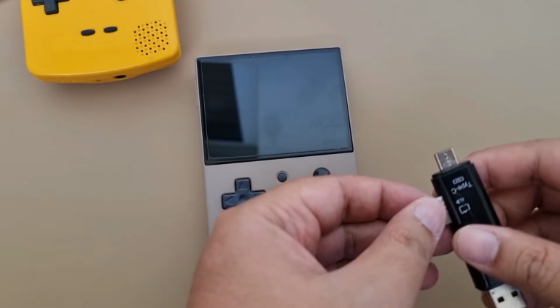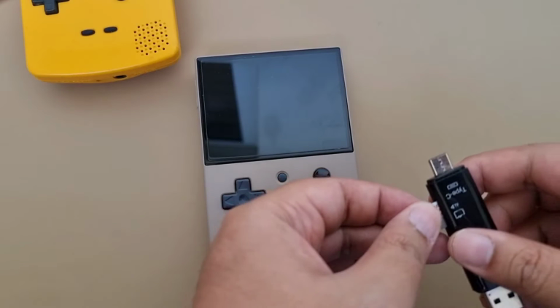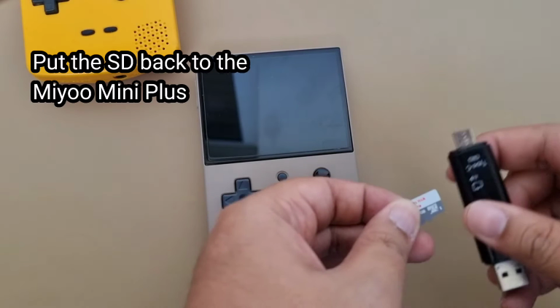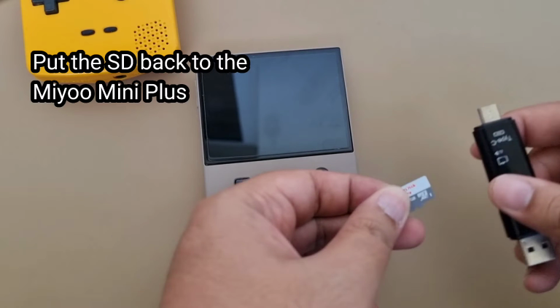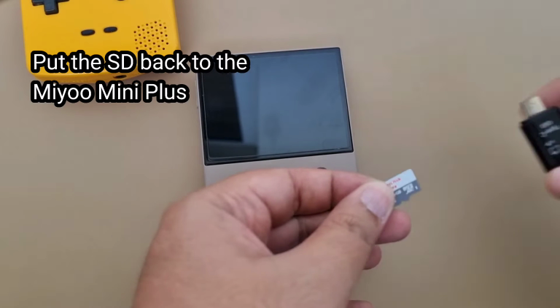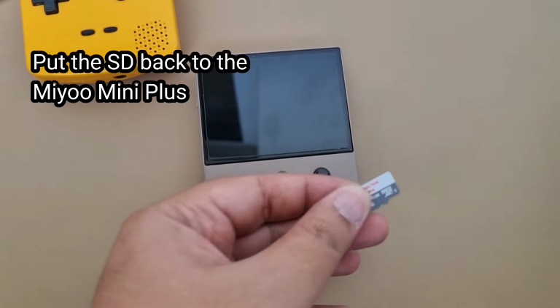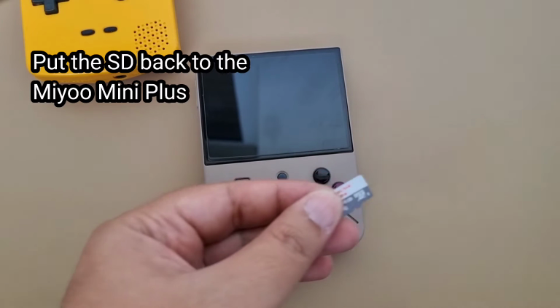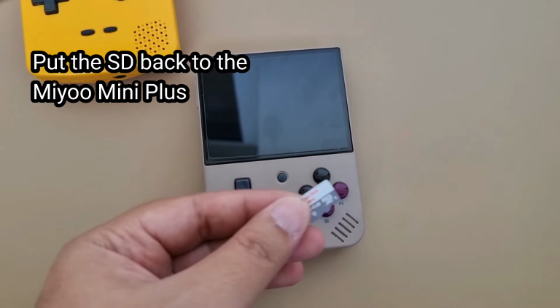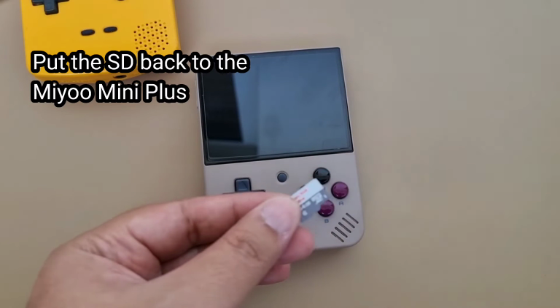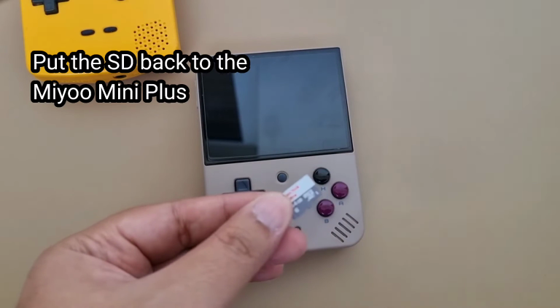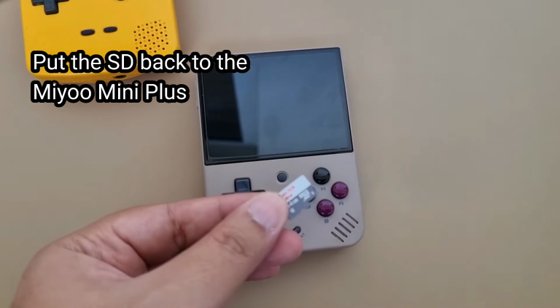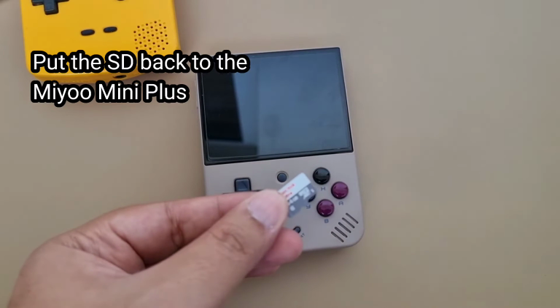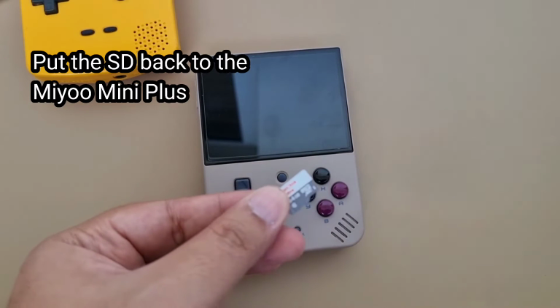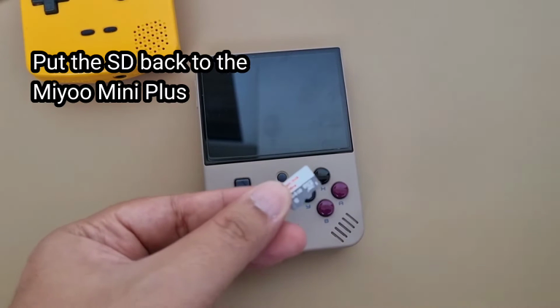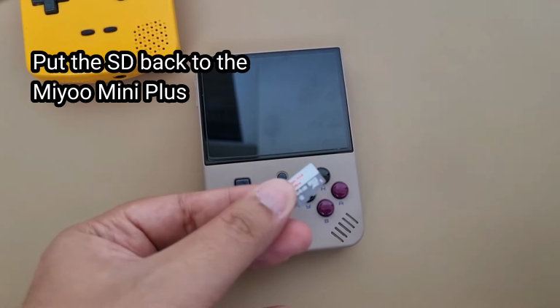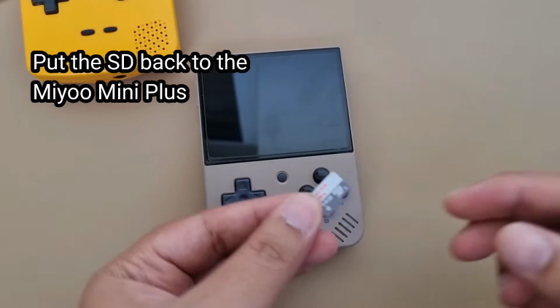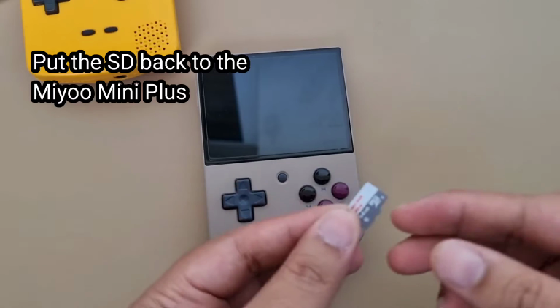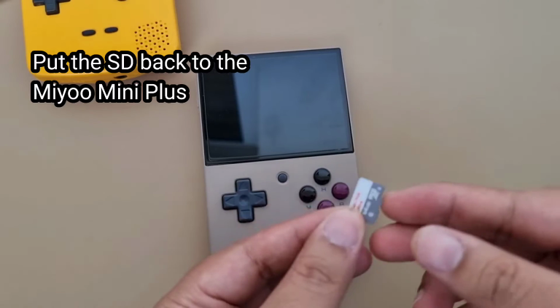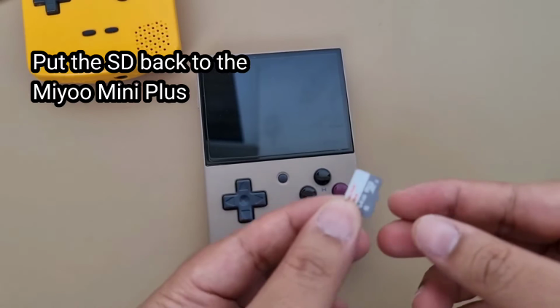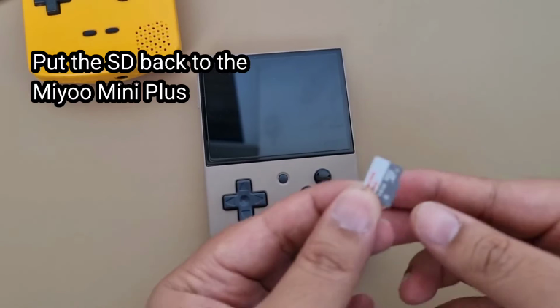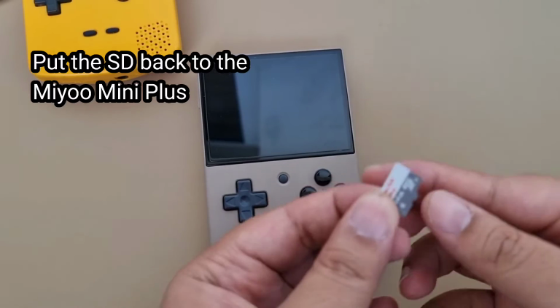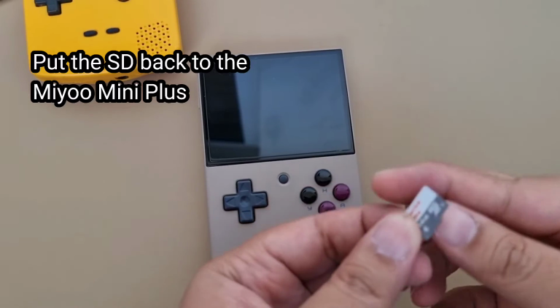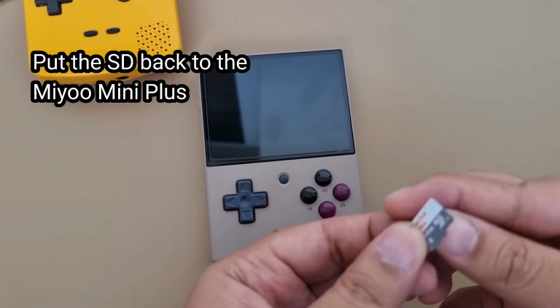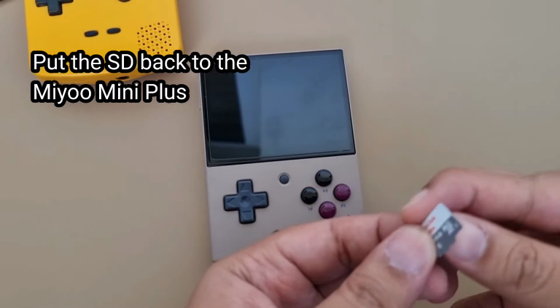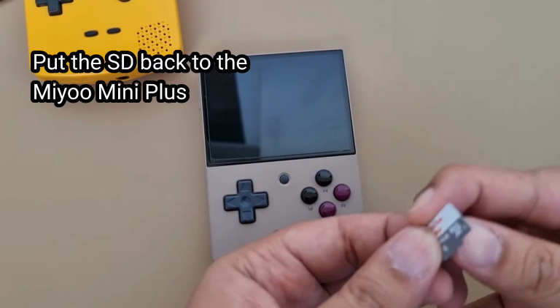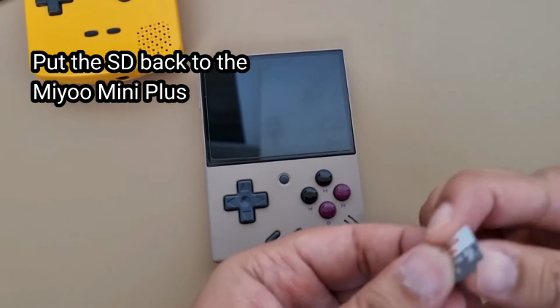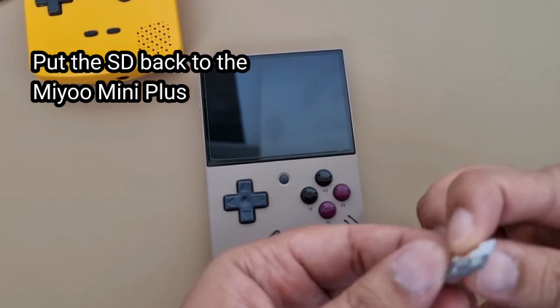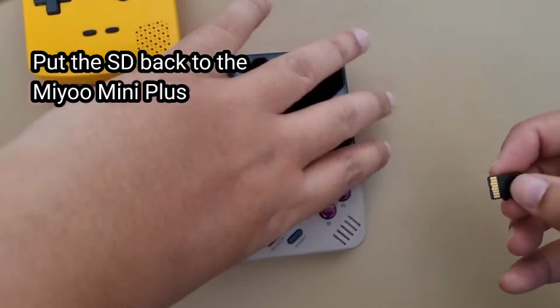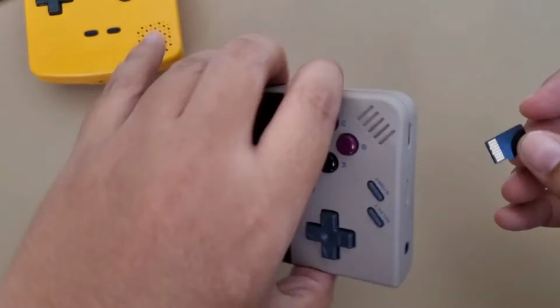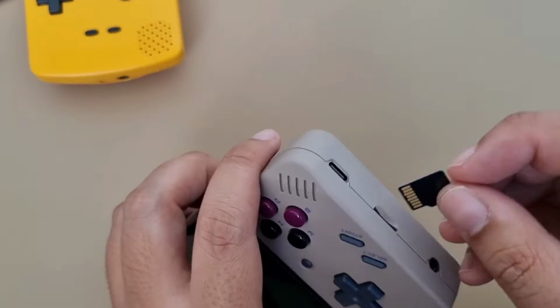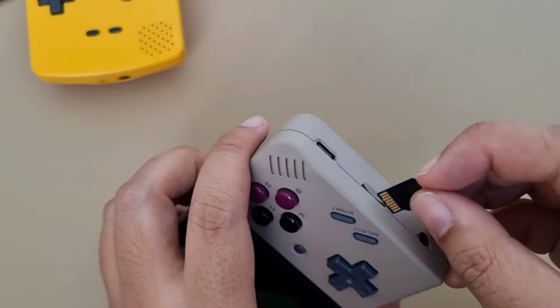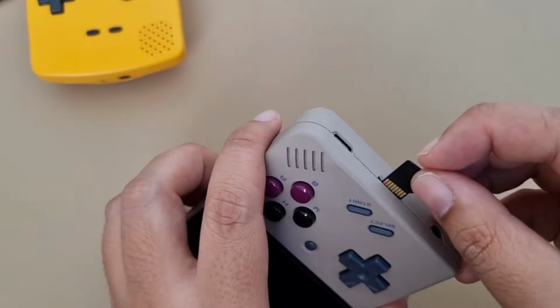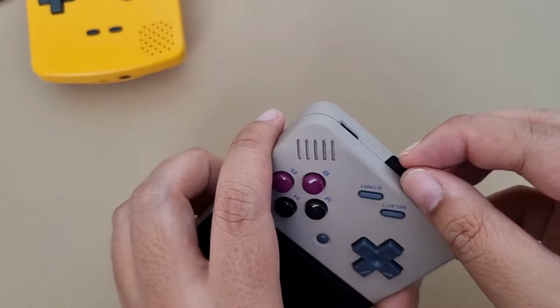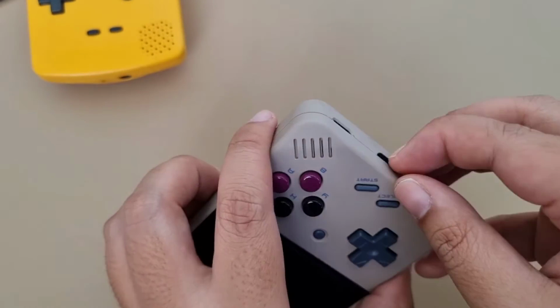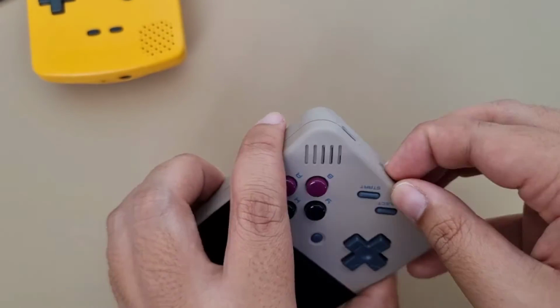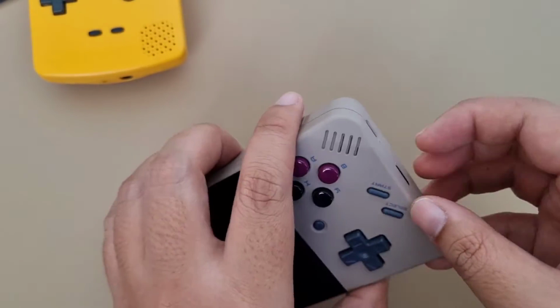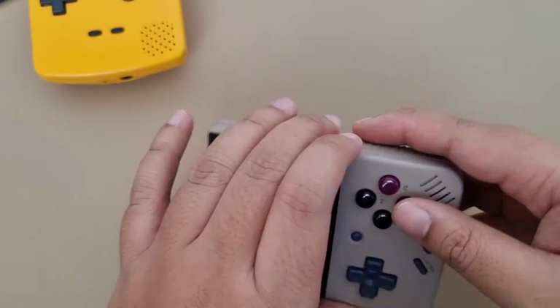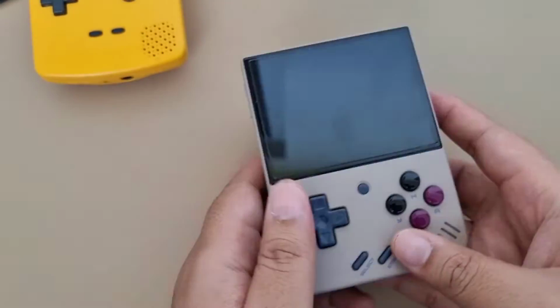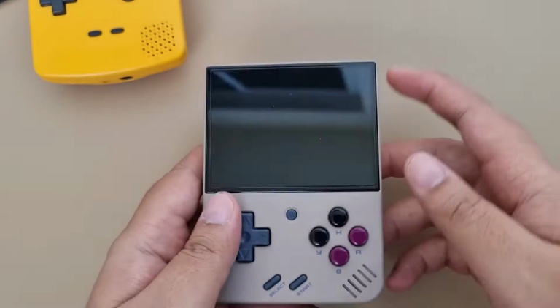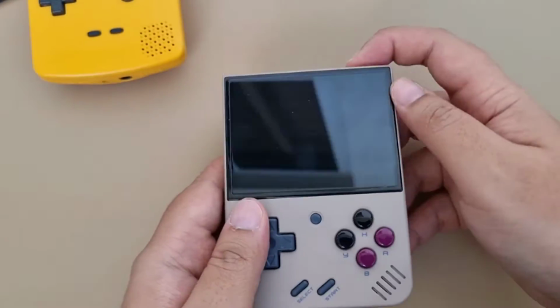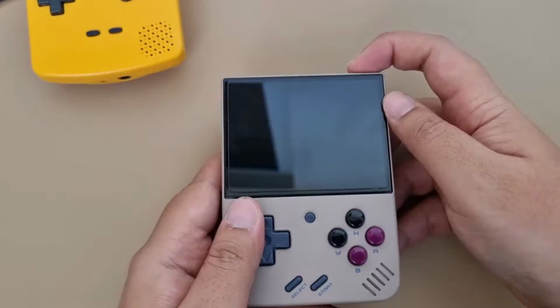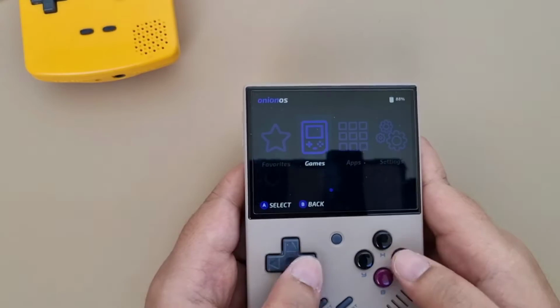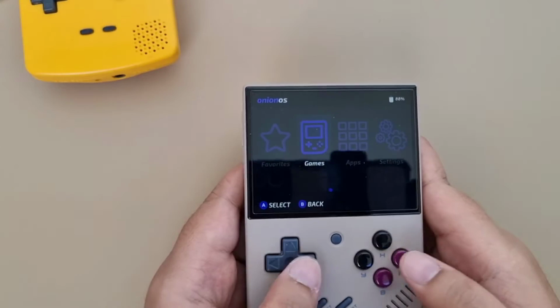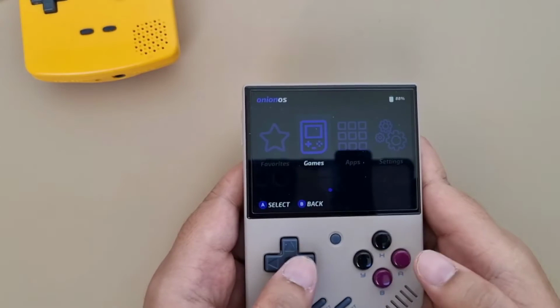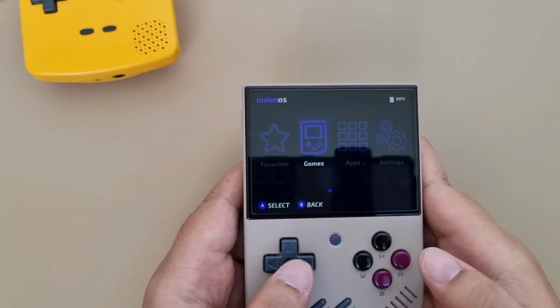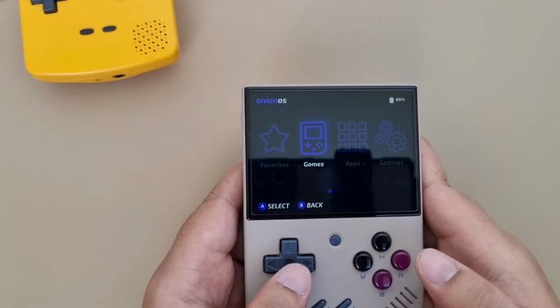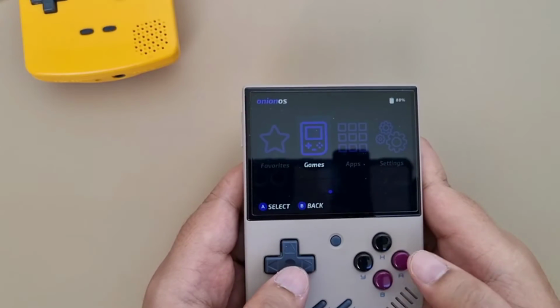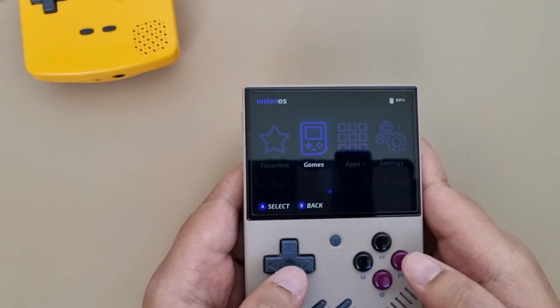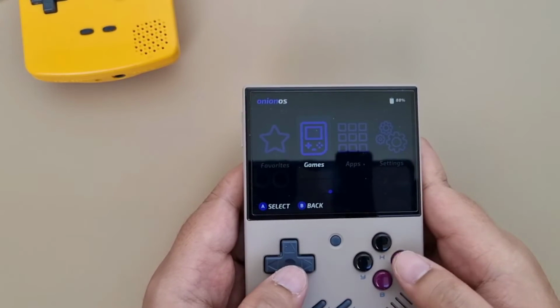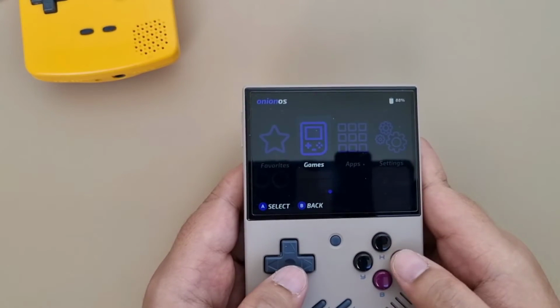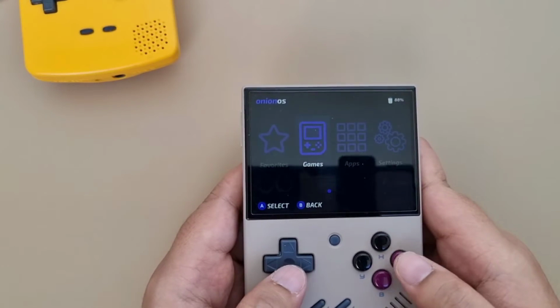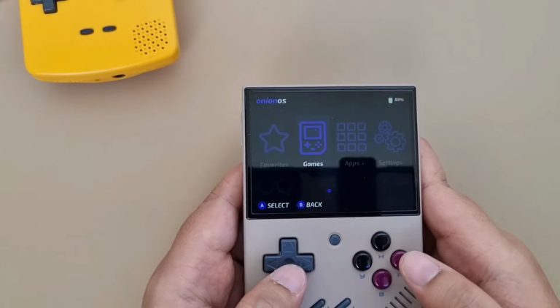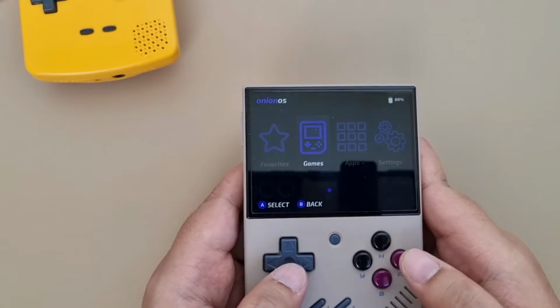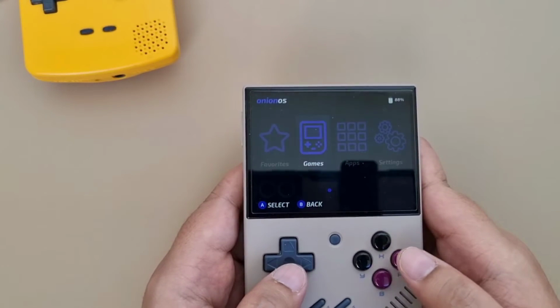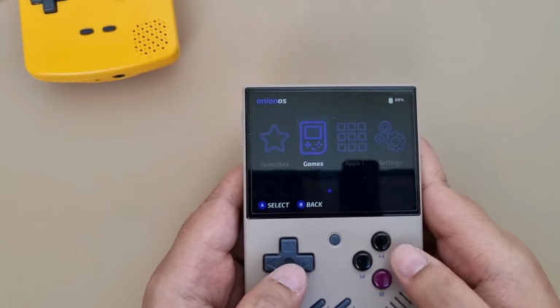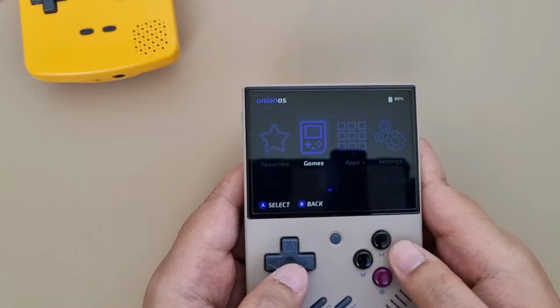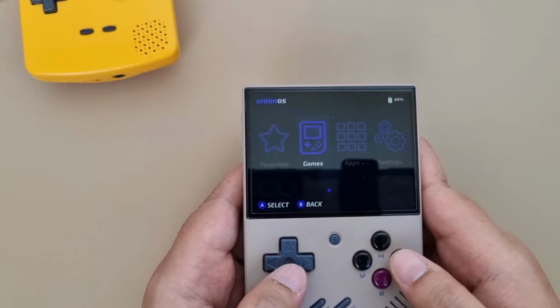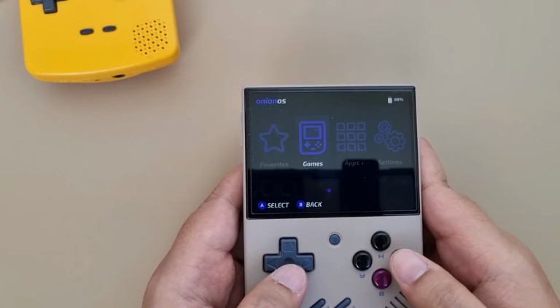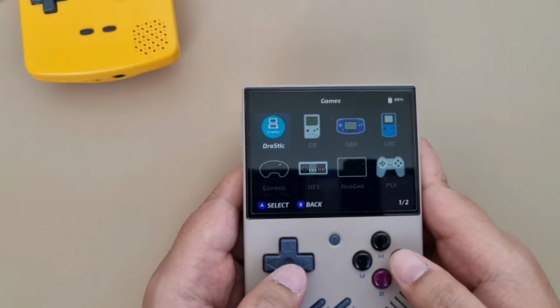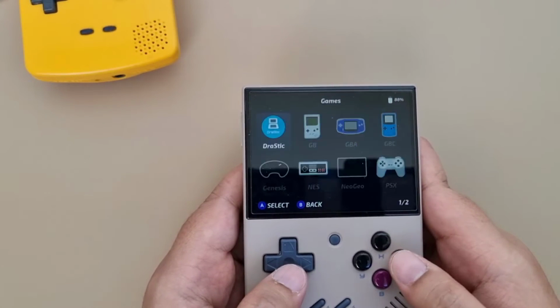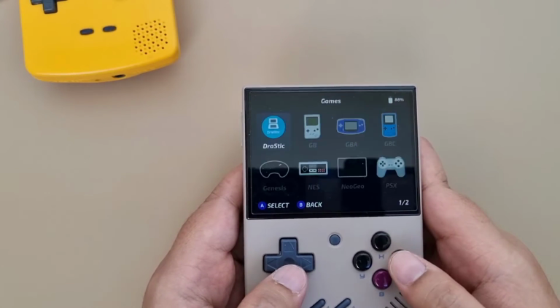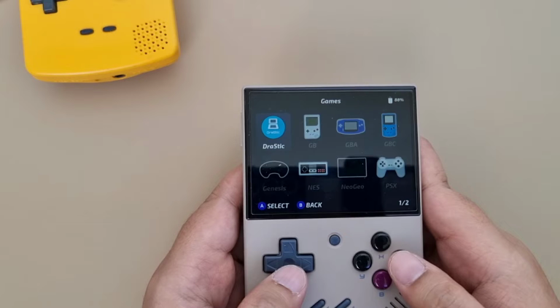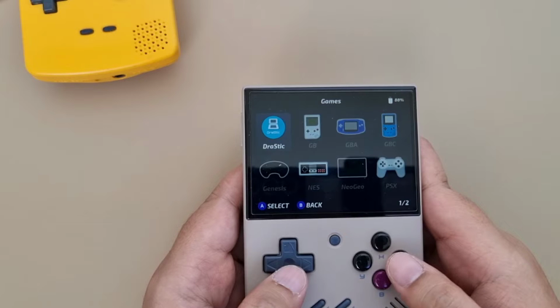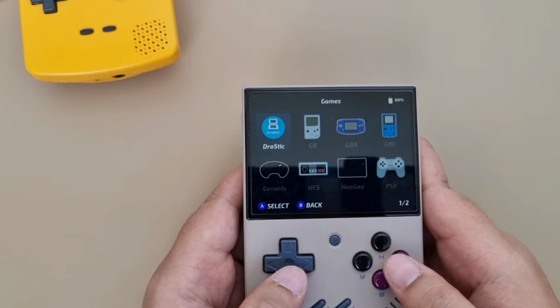Place the microSD back into the Miyoo Mini Plus and turn it on. Congratulations! You can now play DS.